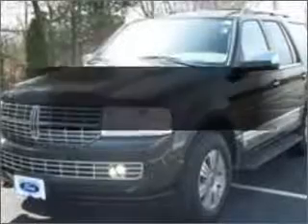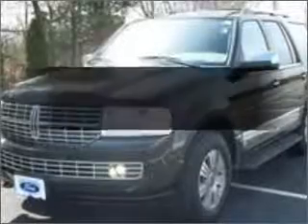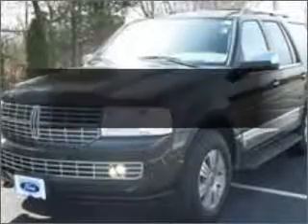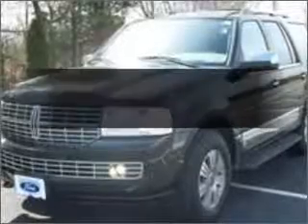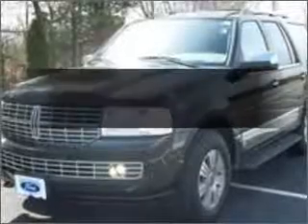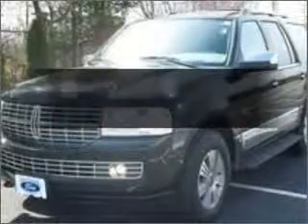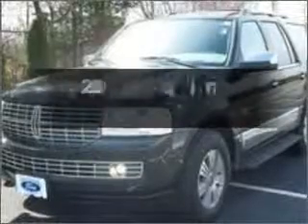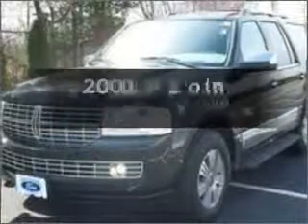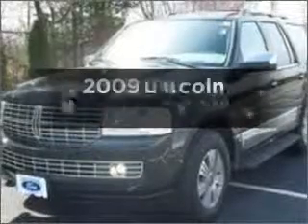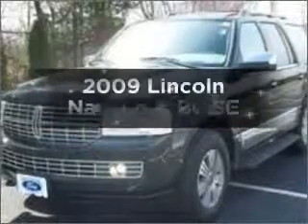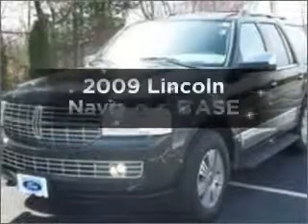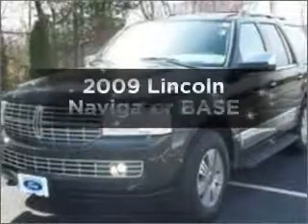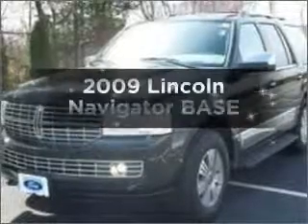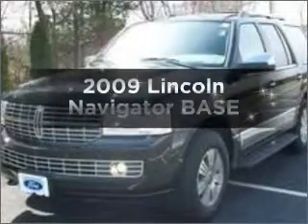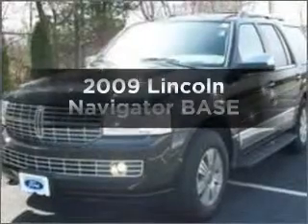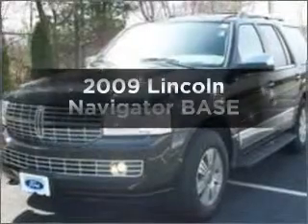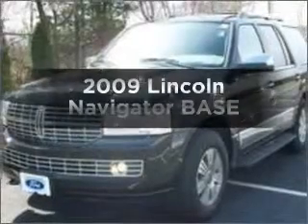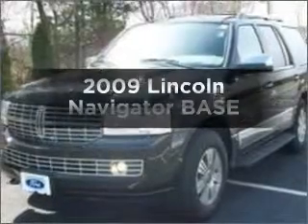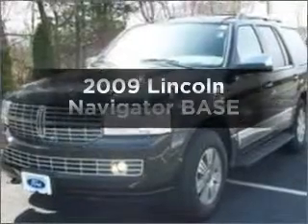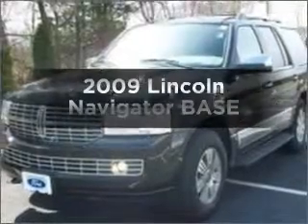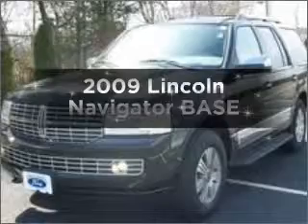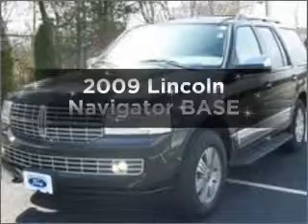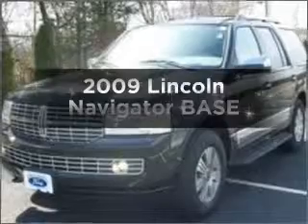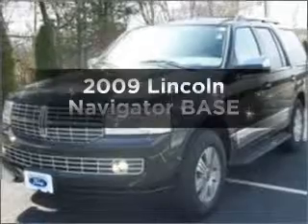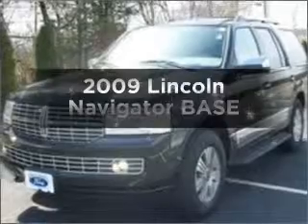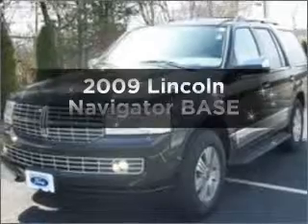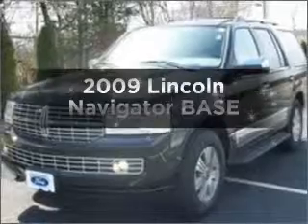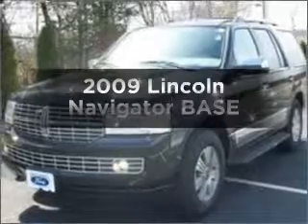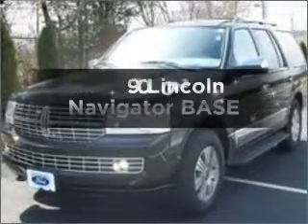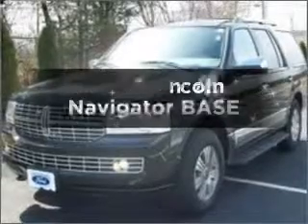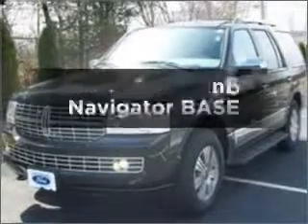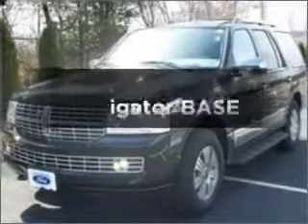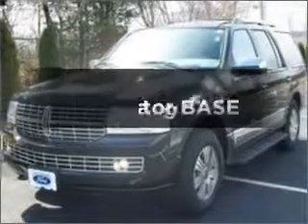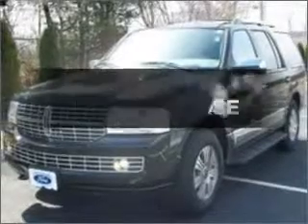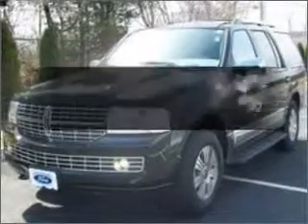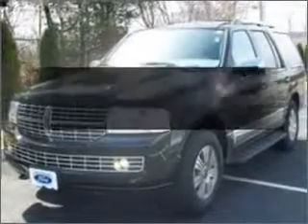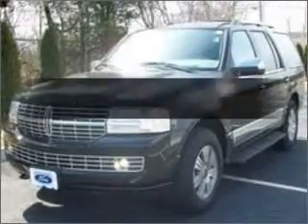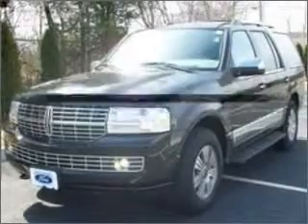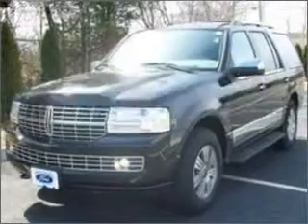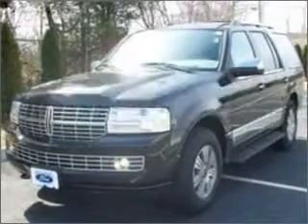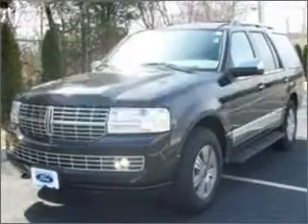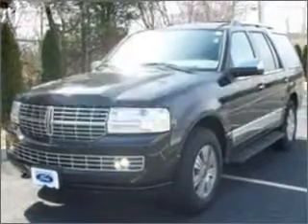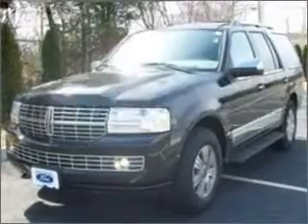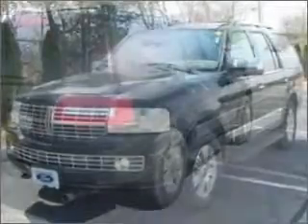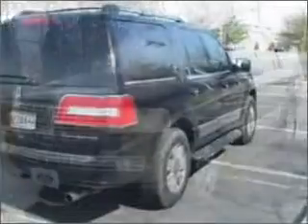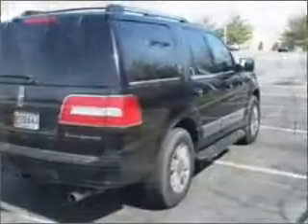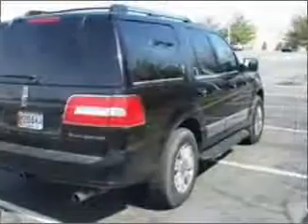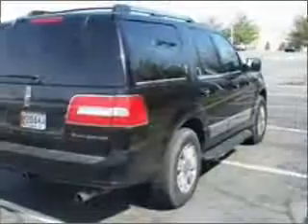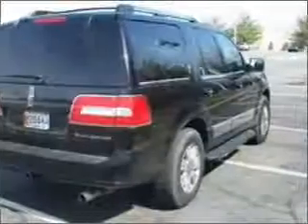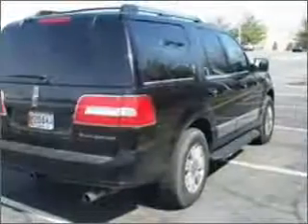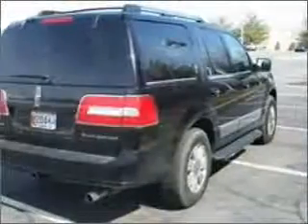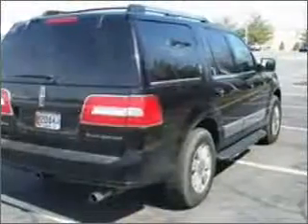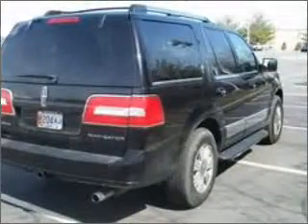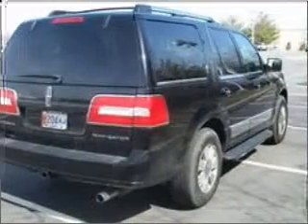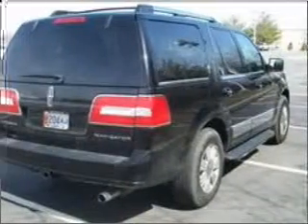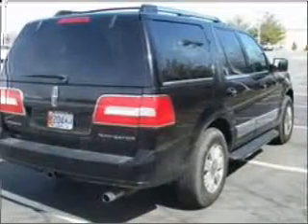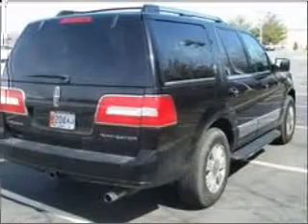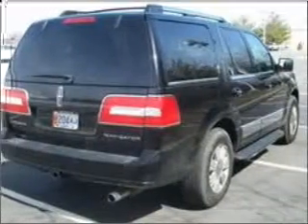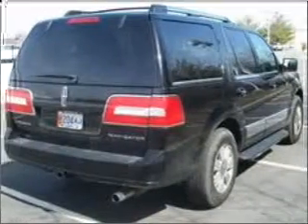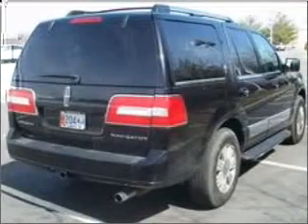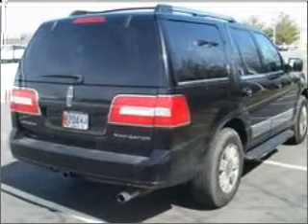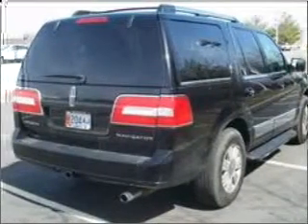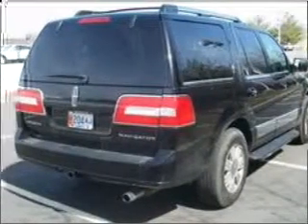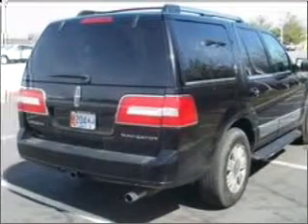Presenting the 2009 Lincoln Navigator. Travel the roads in style and comfort in this great vehicle.